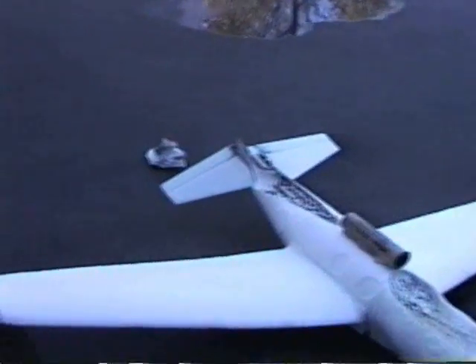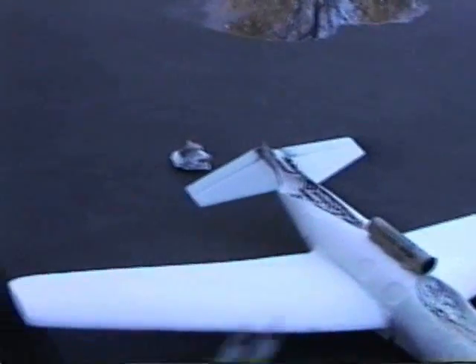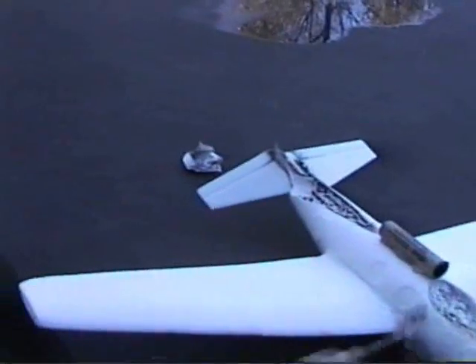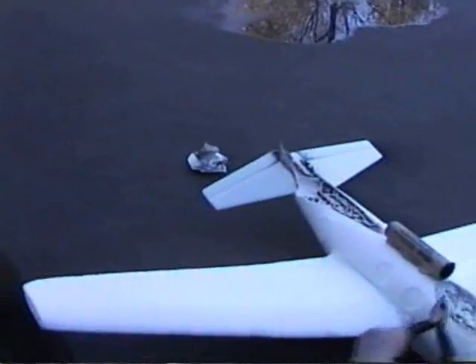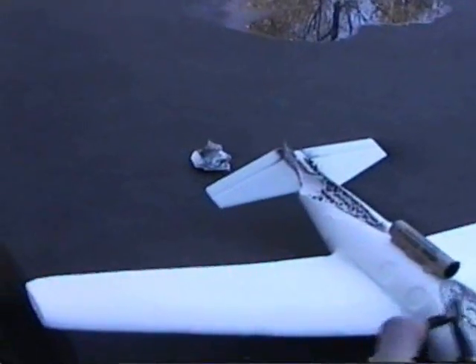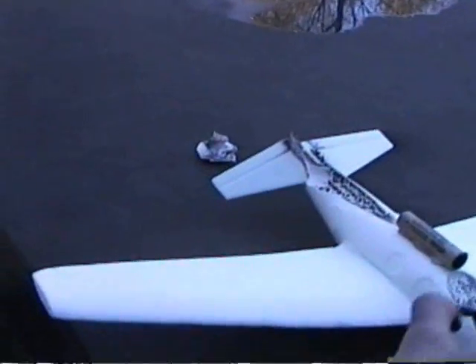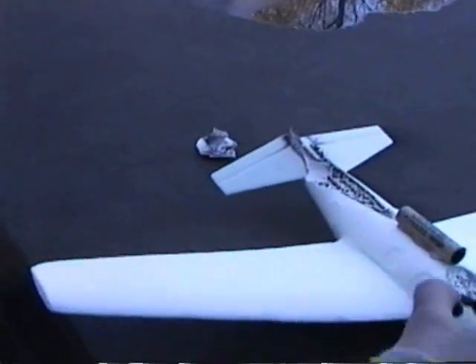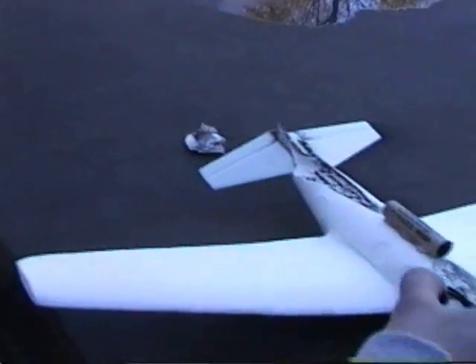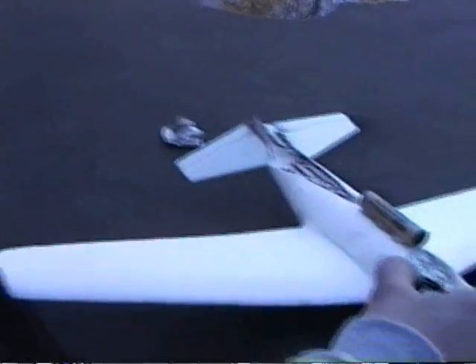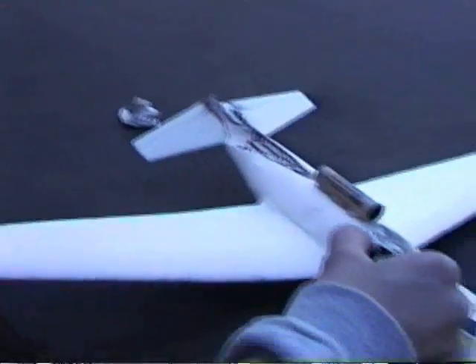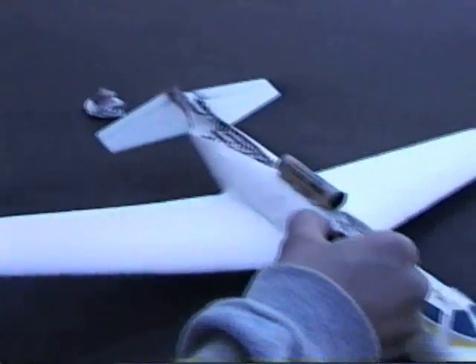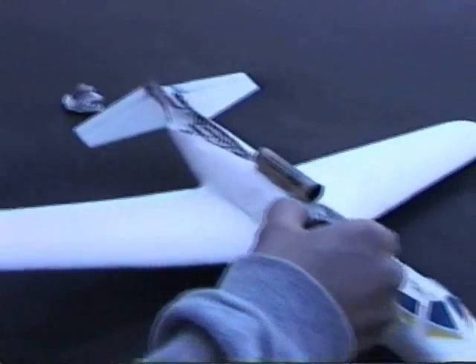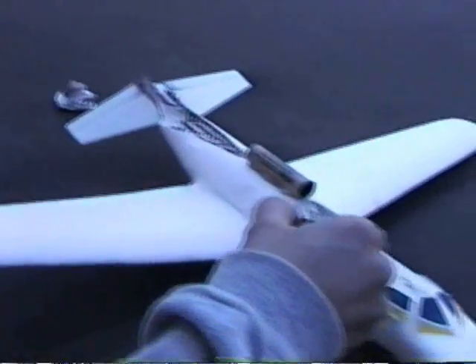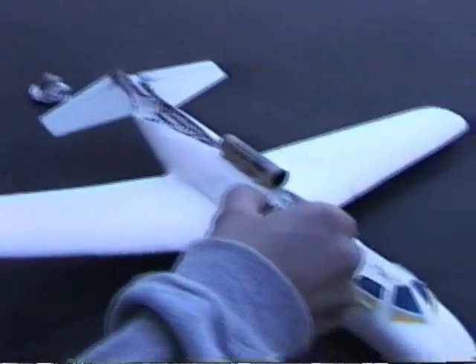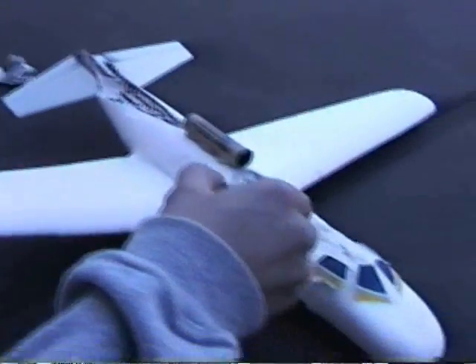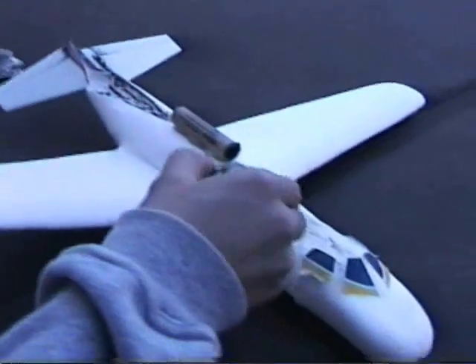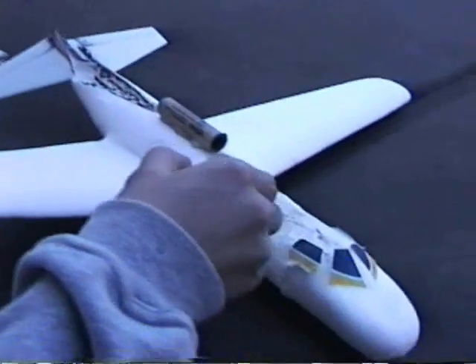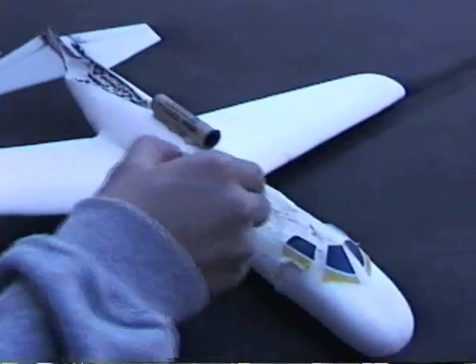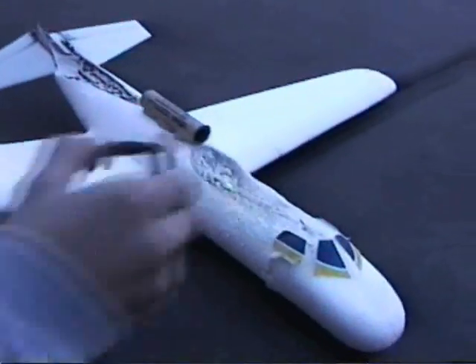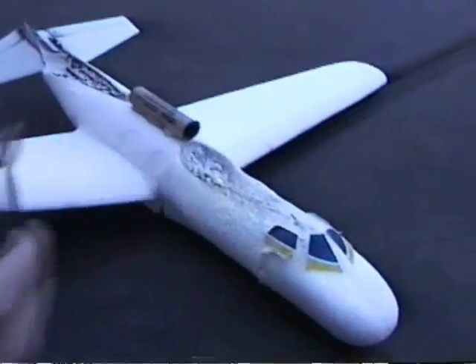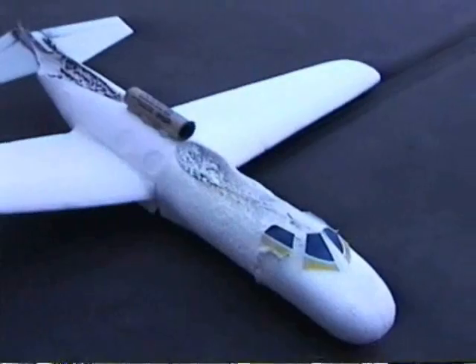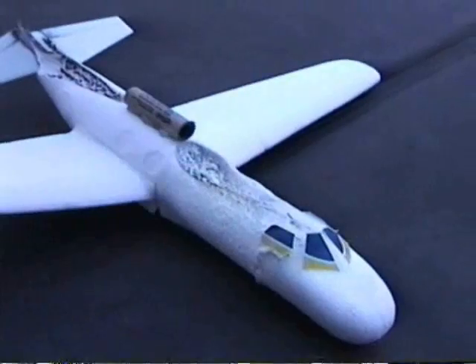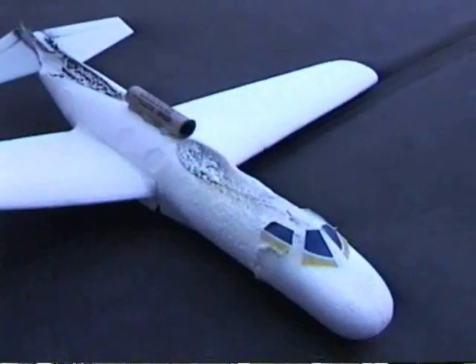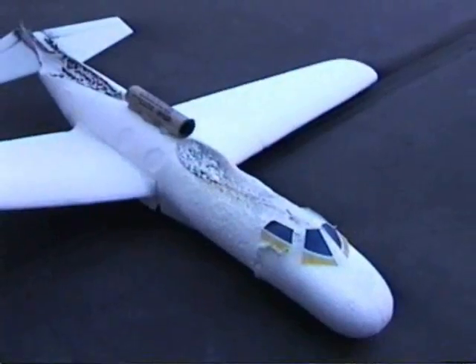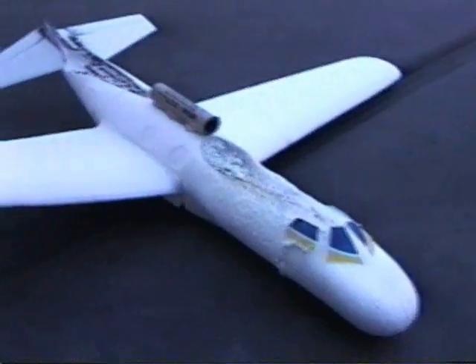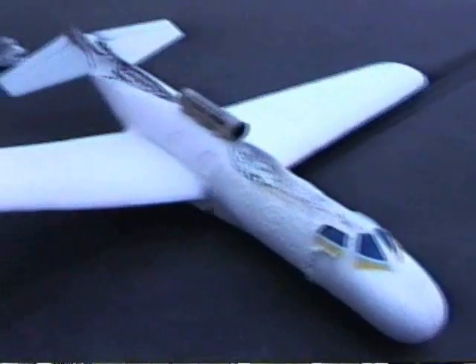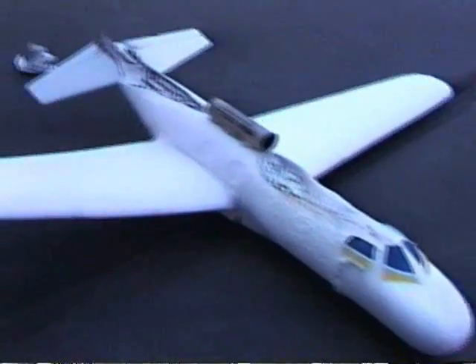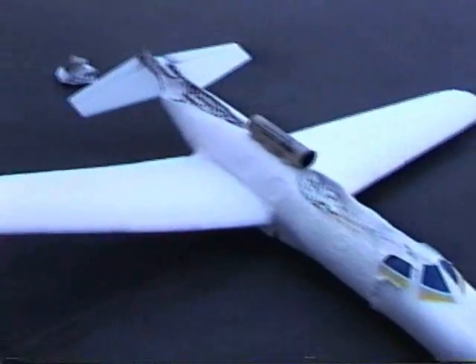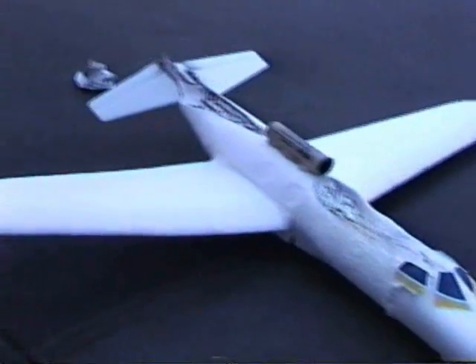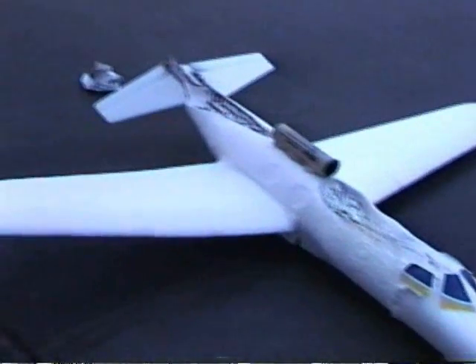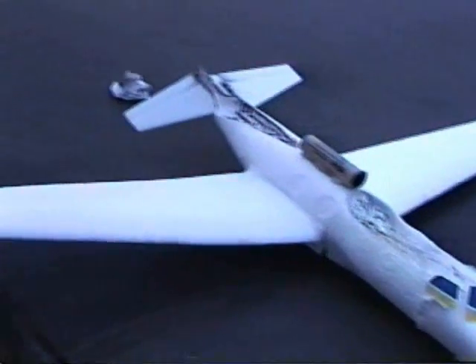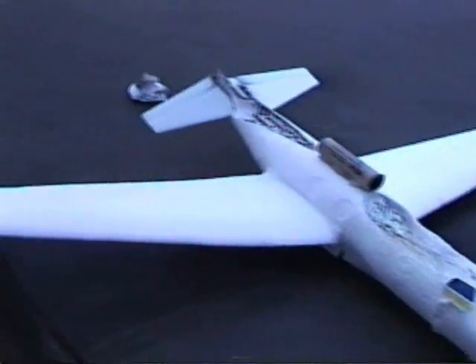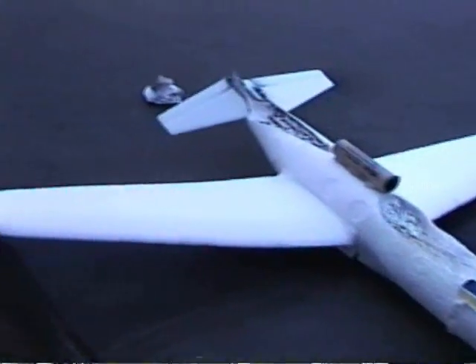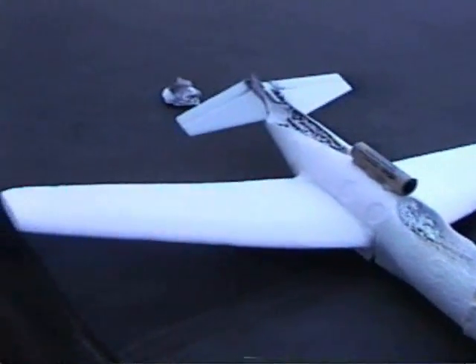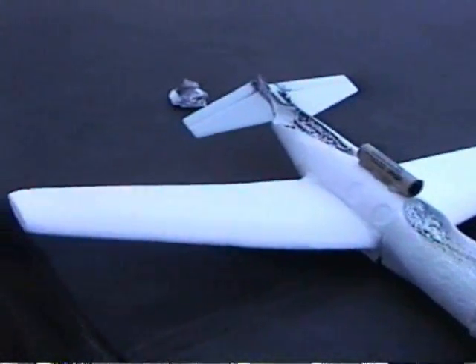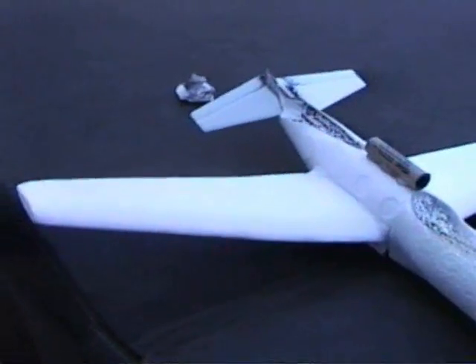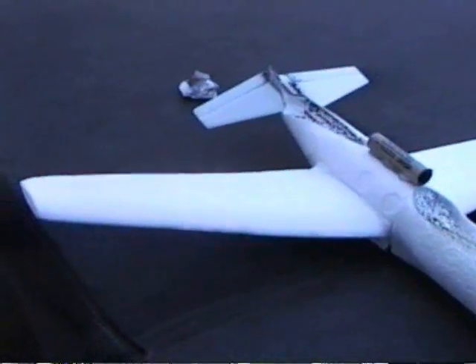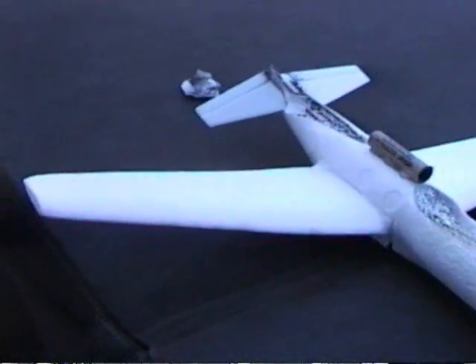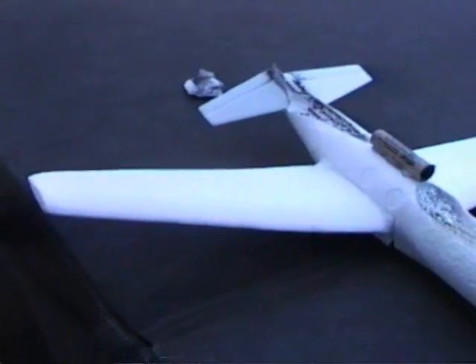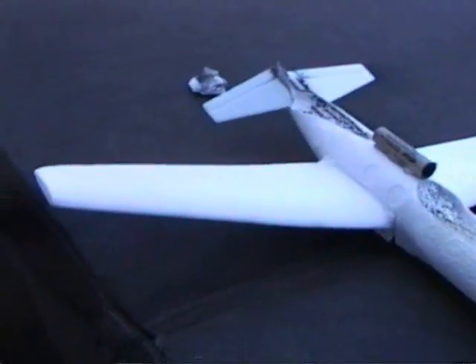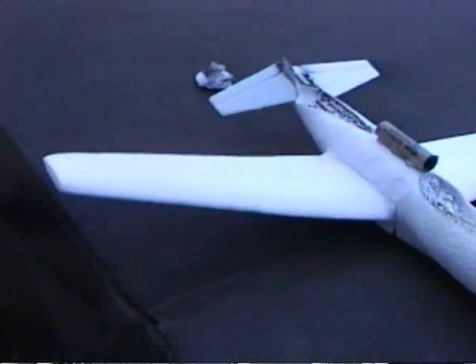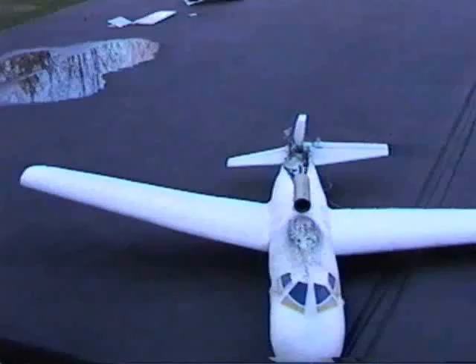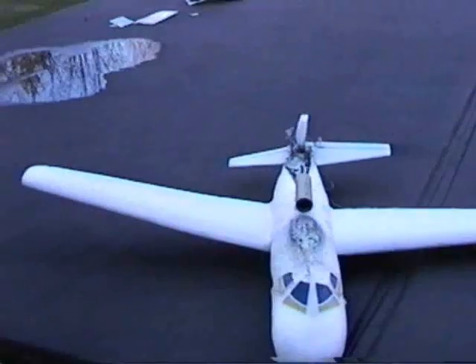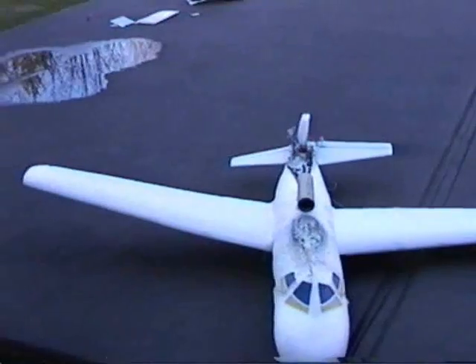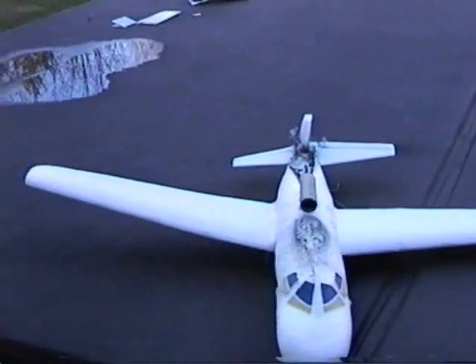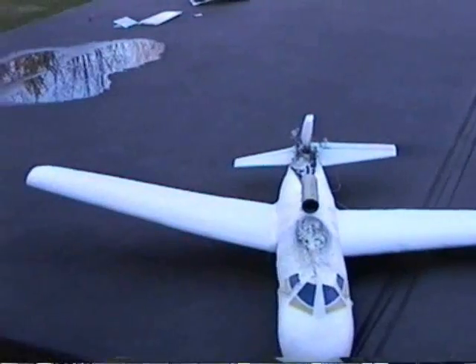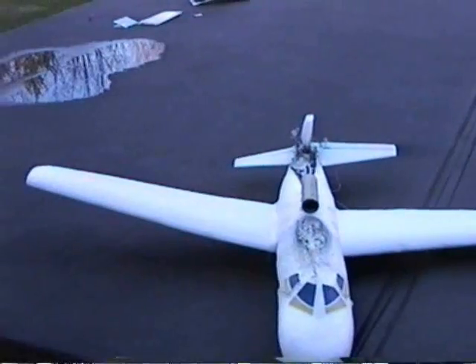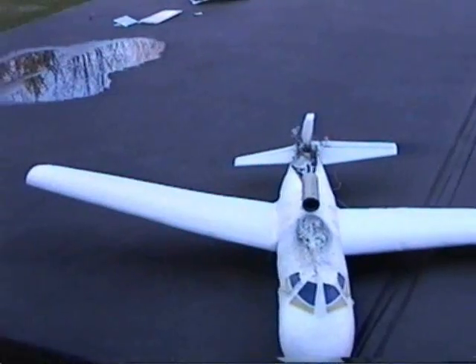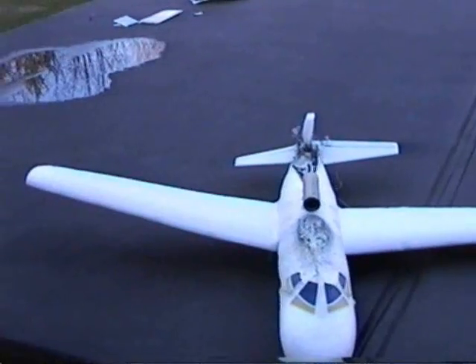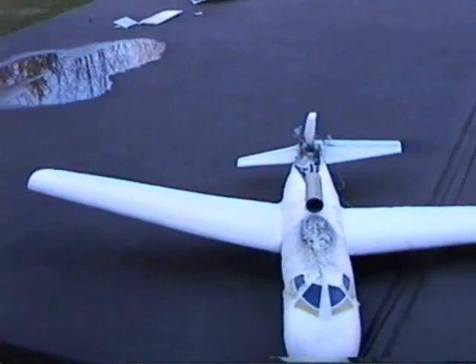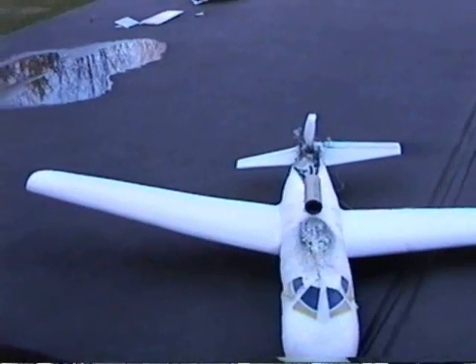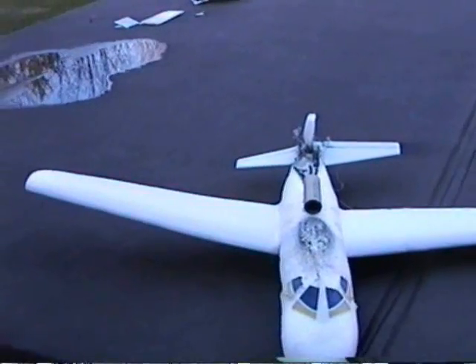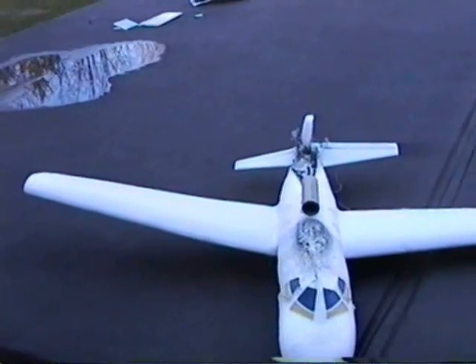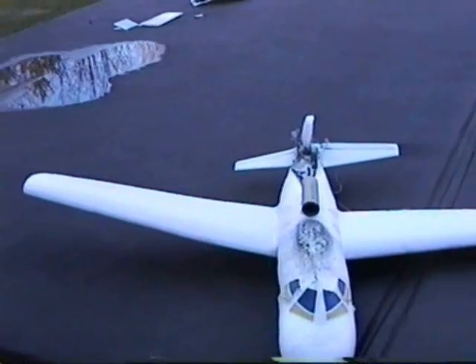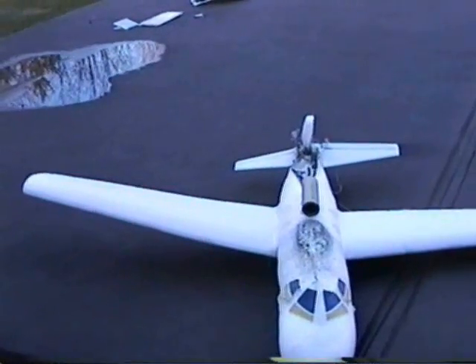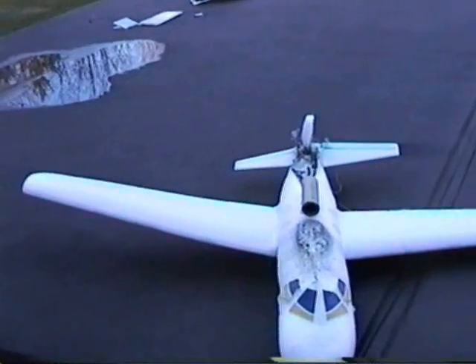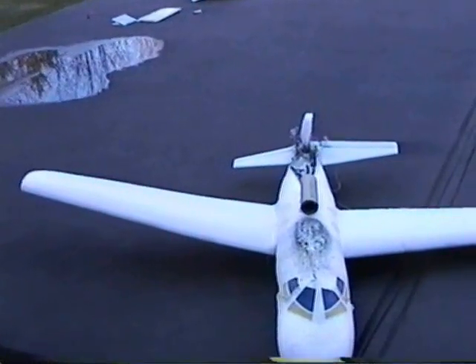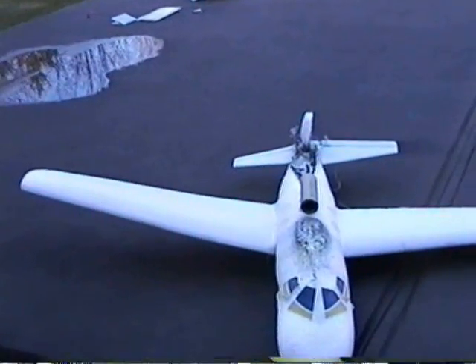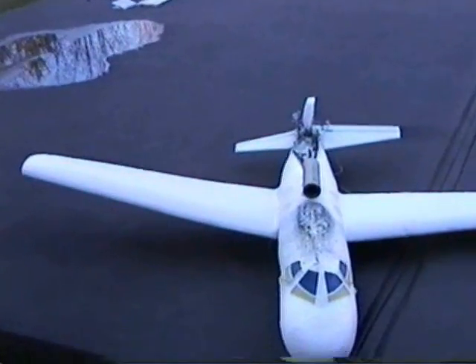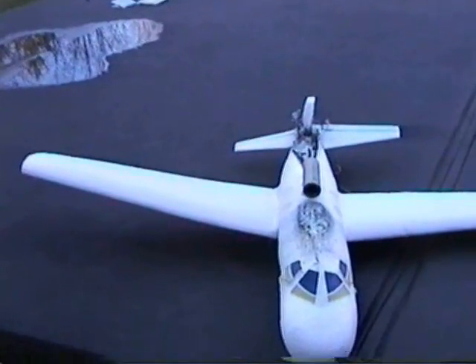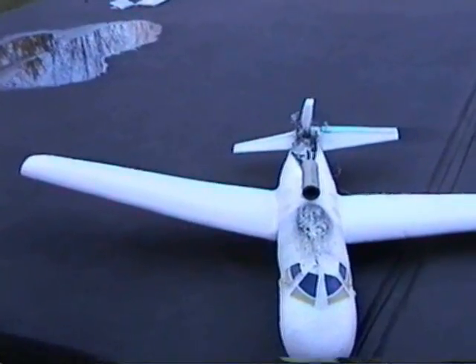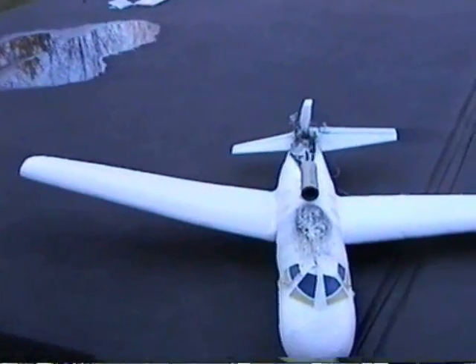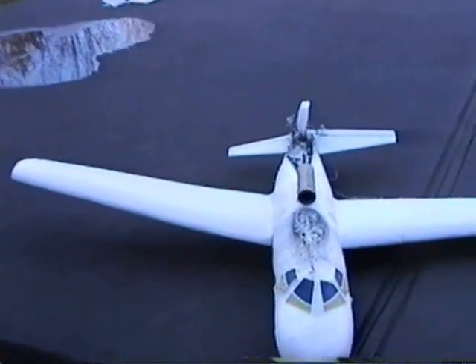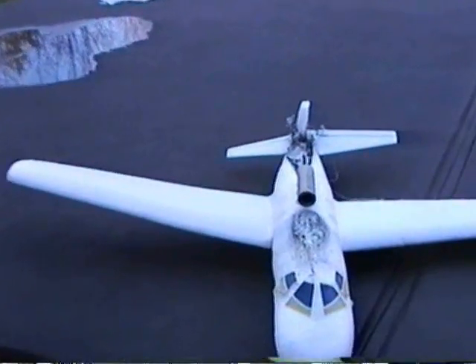Two pieces this time. And we have the technology — we have rebuilt the second one.